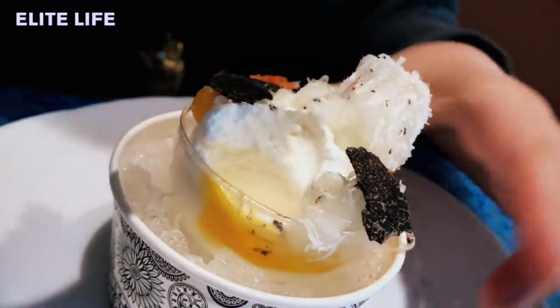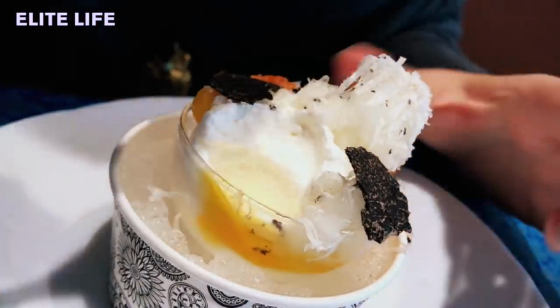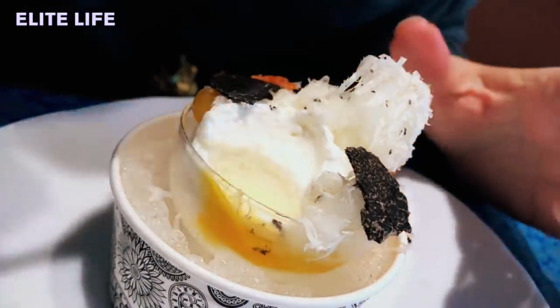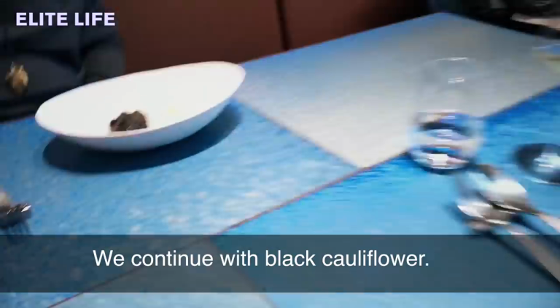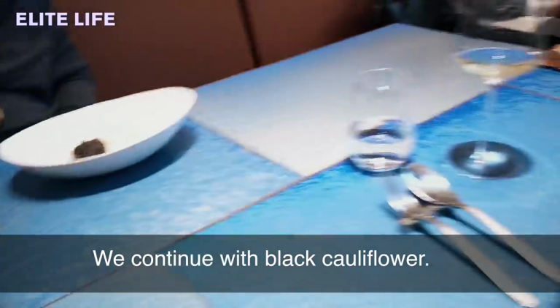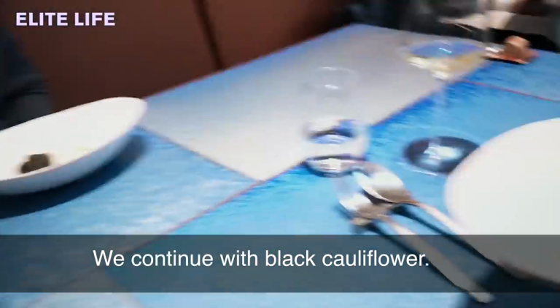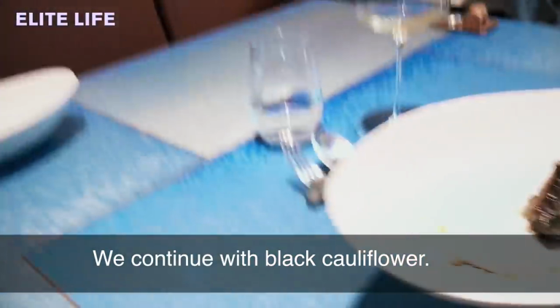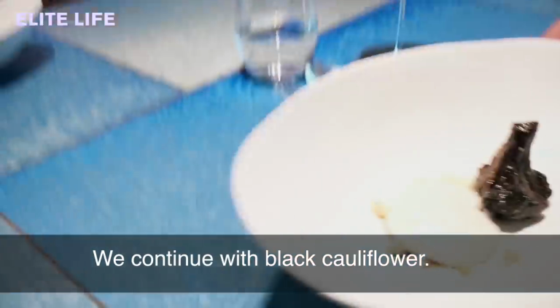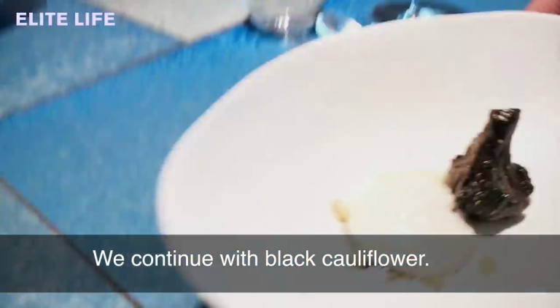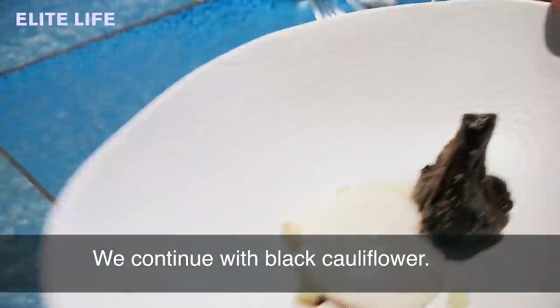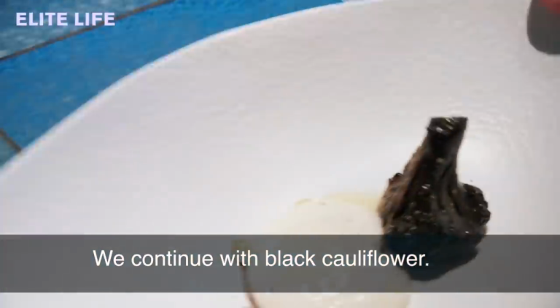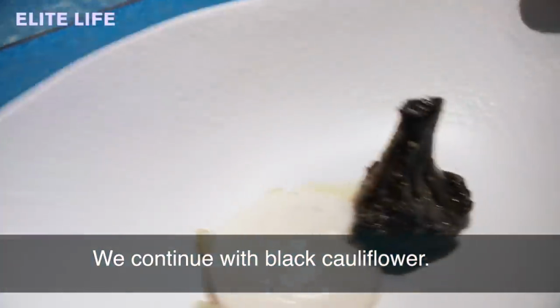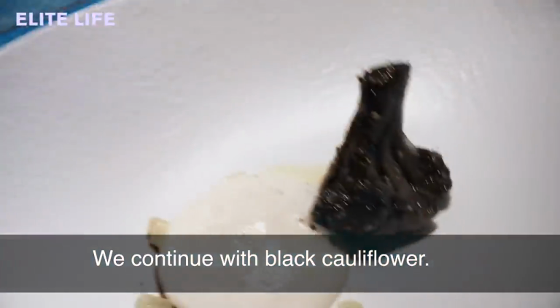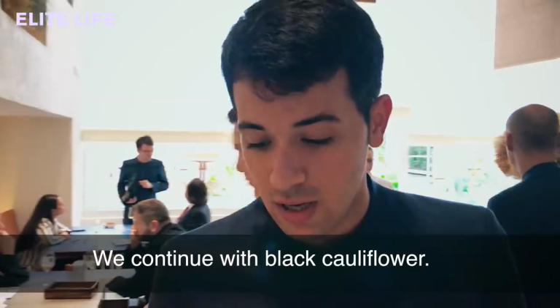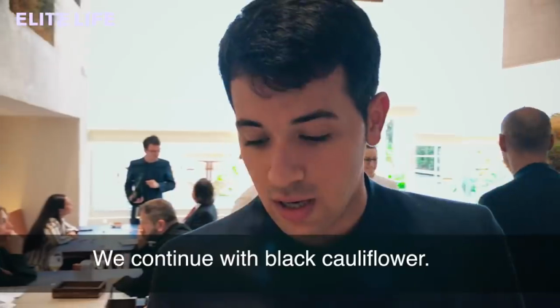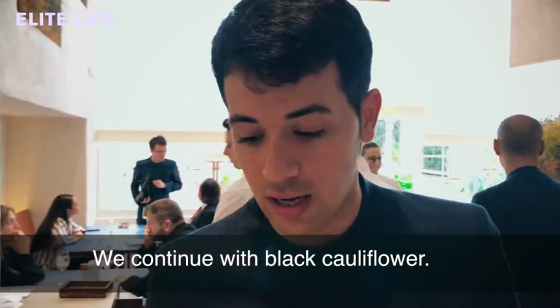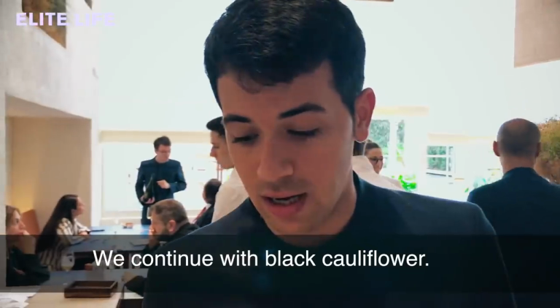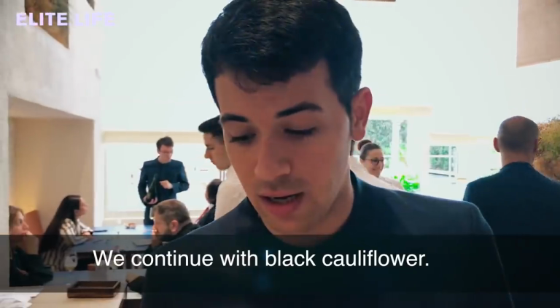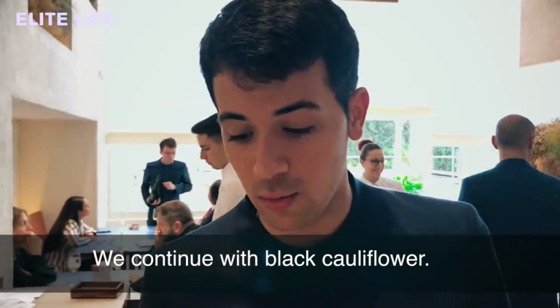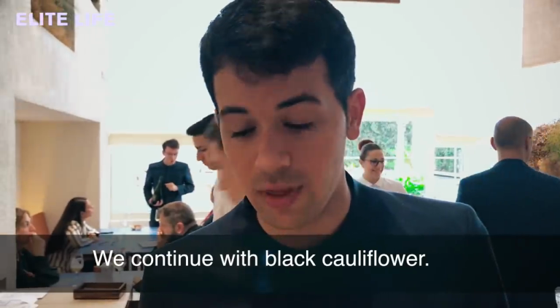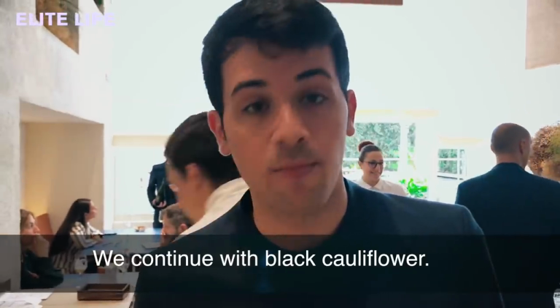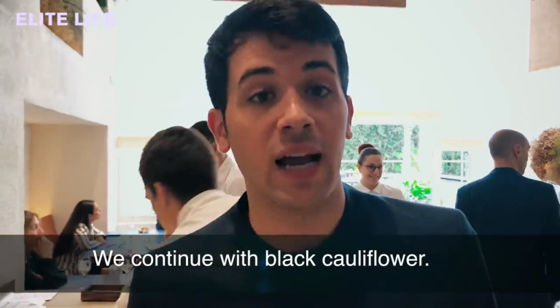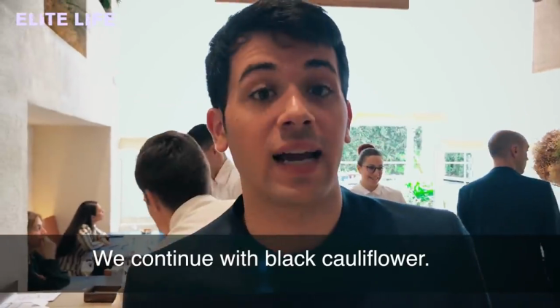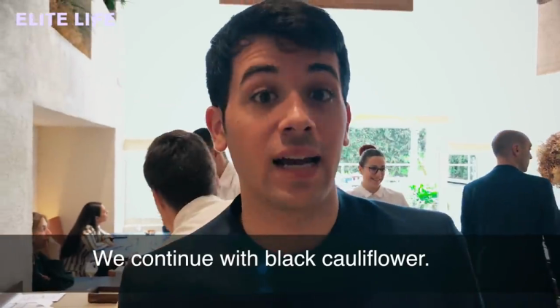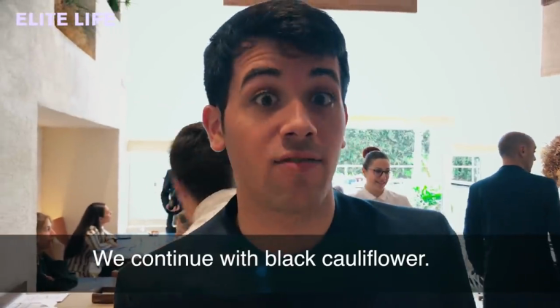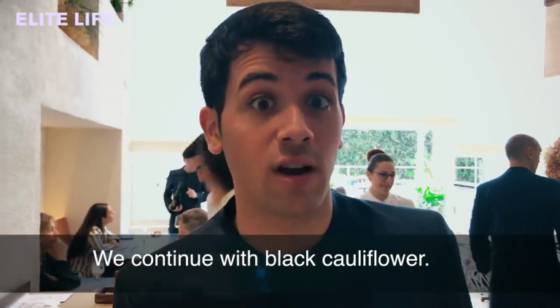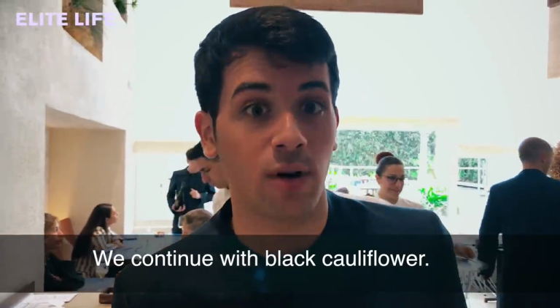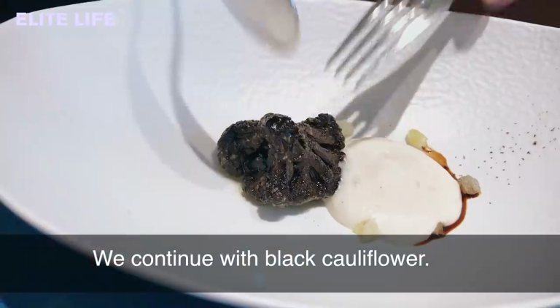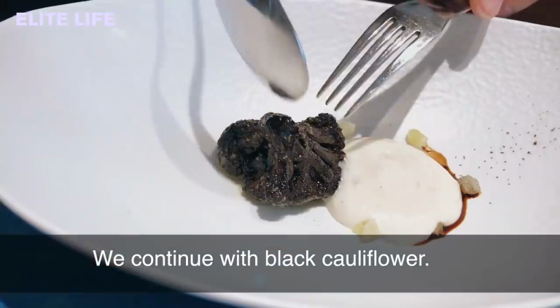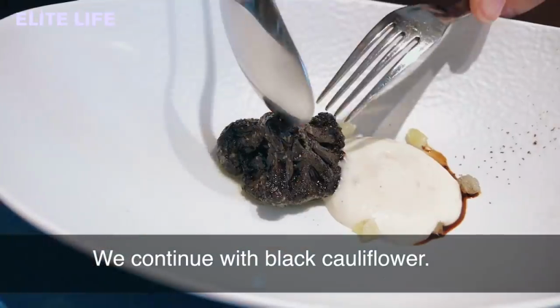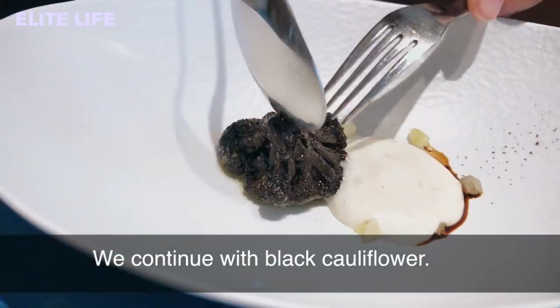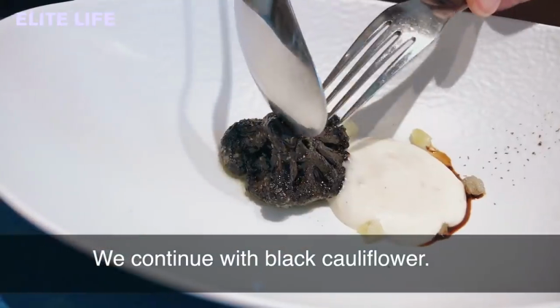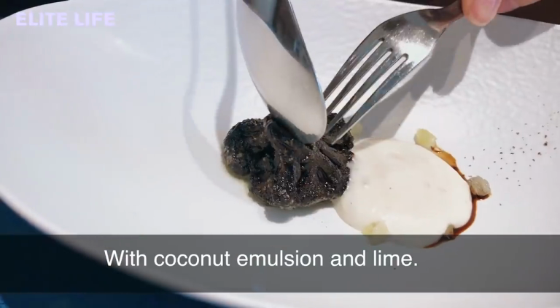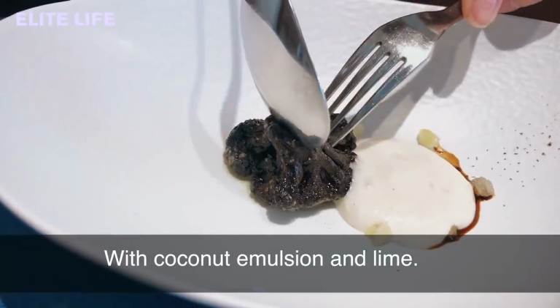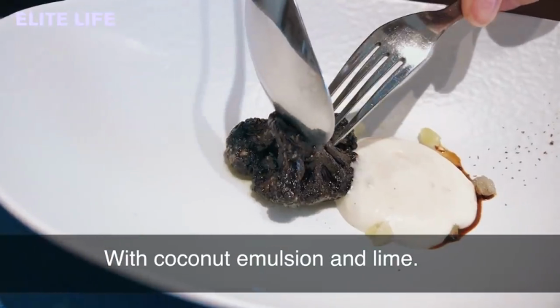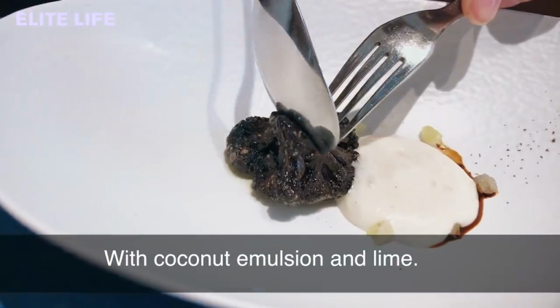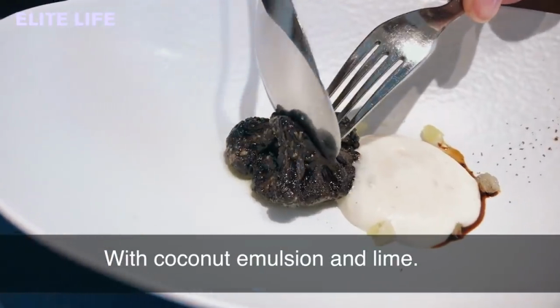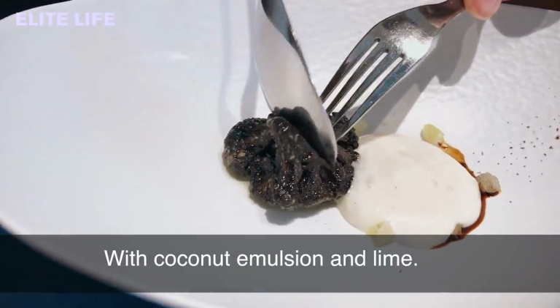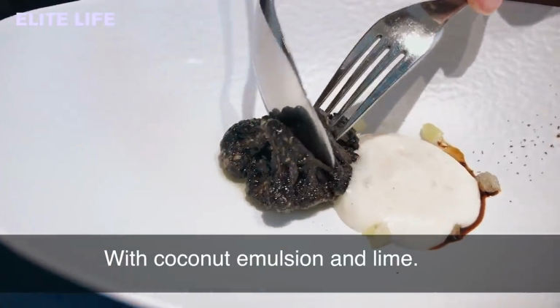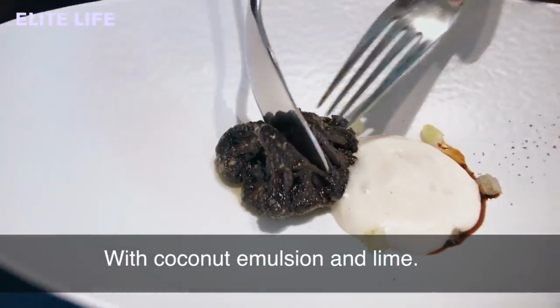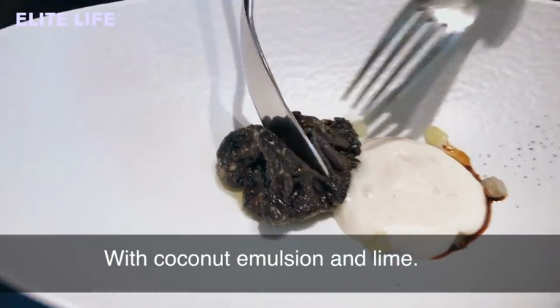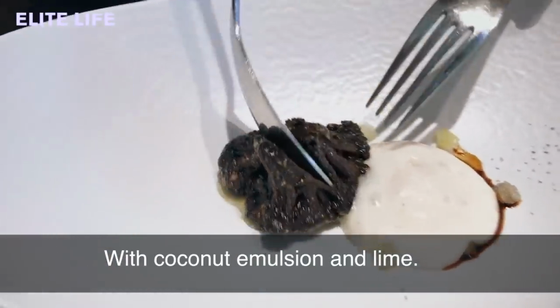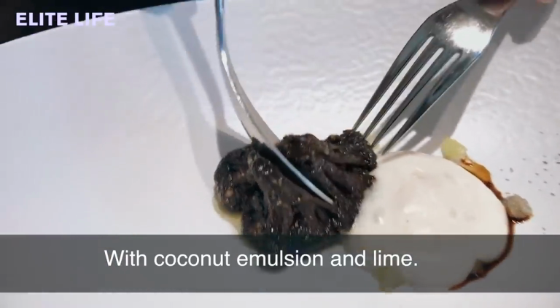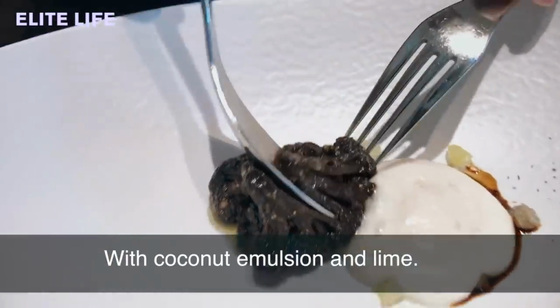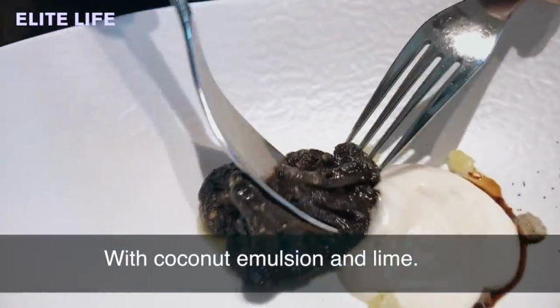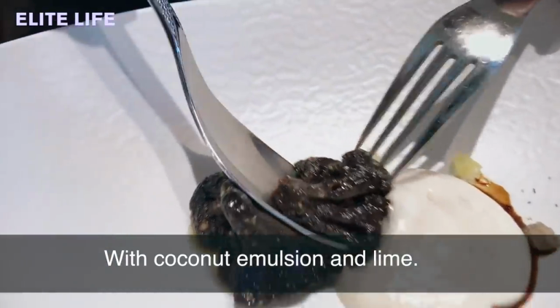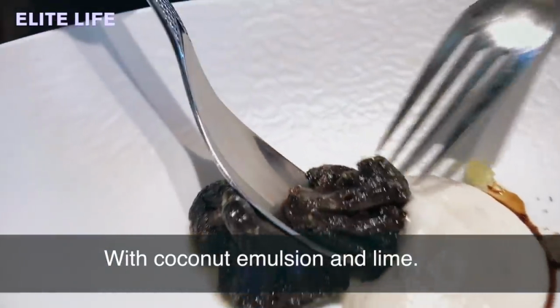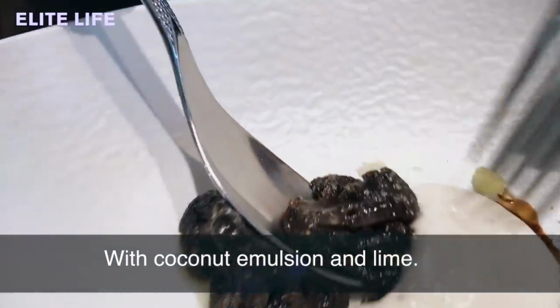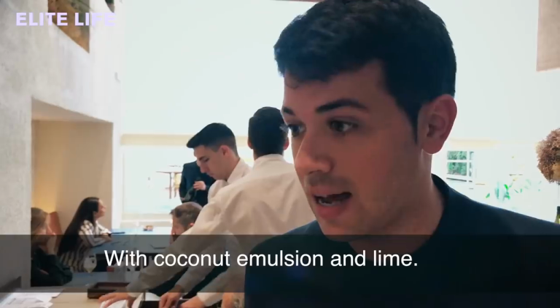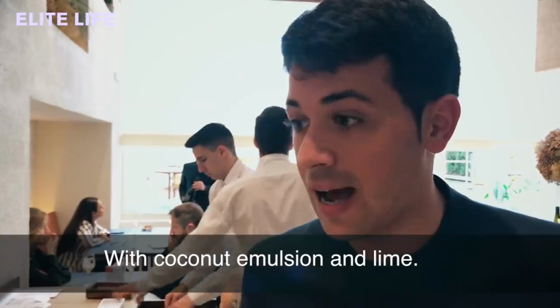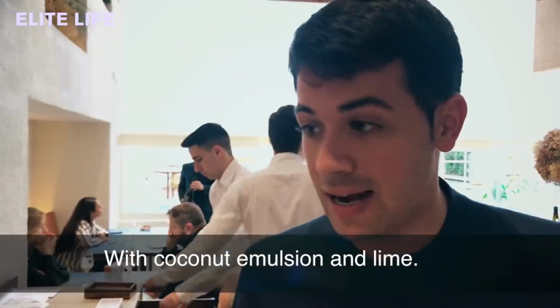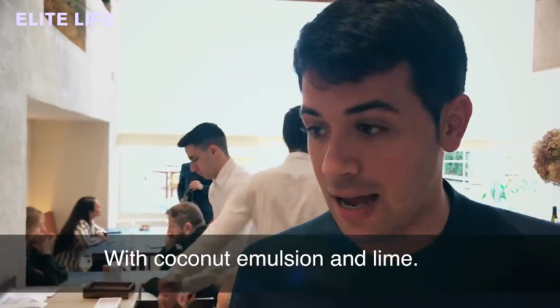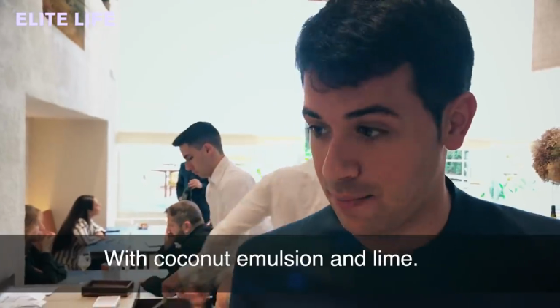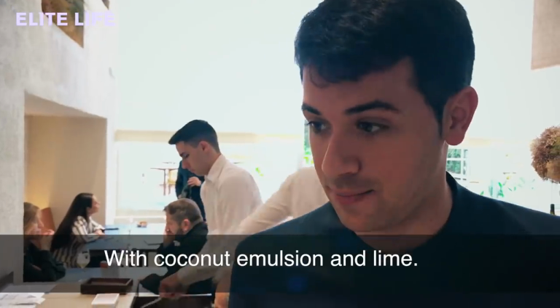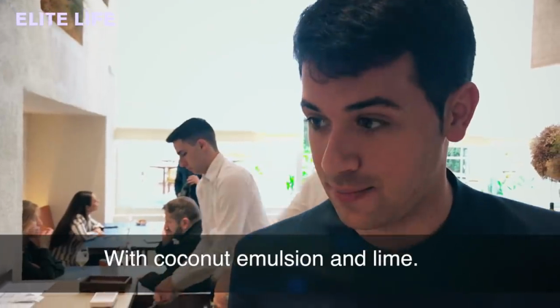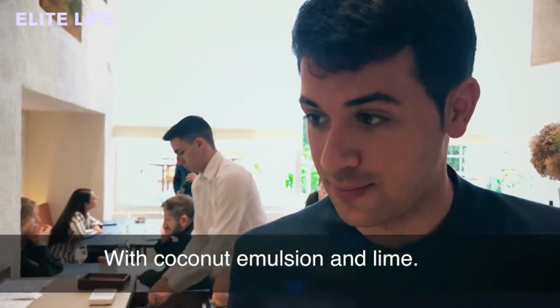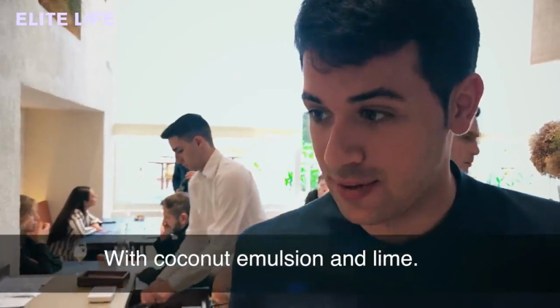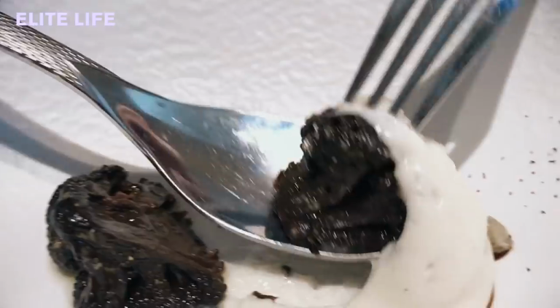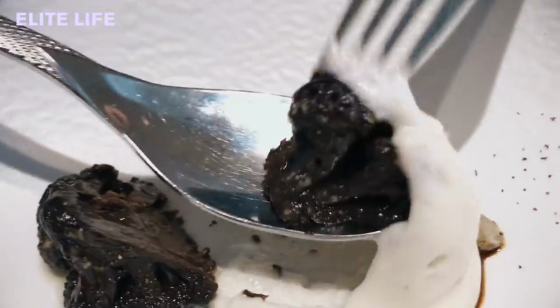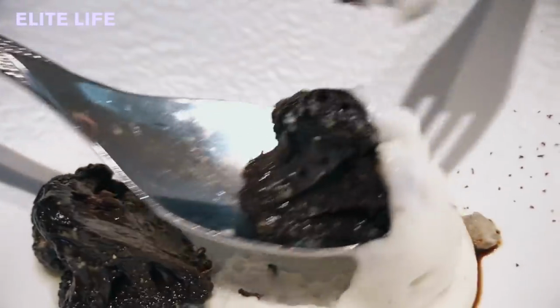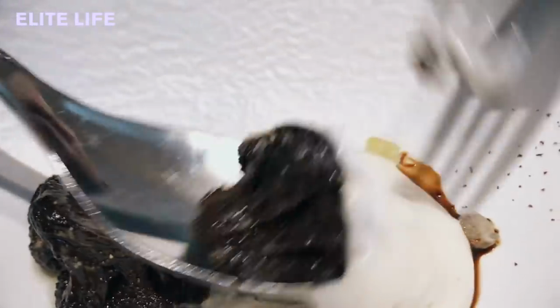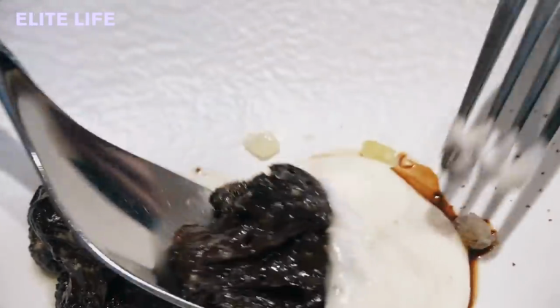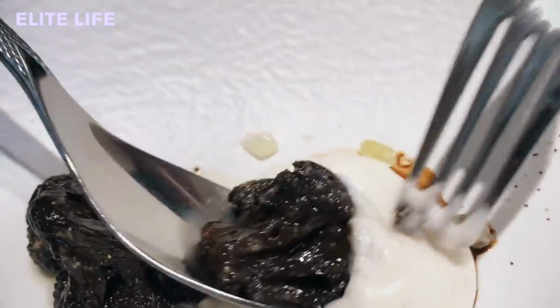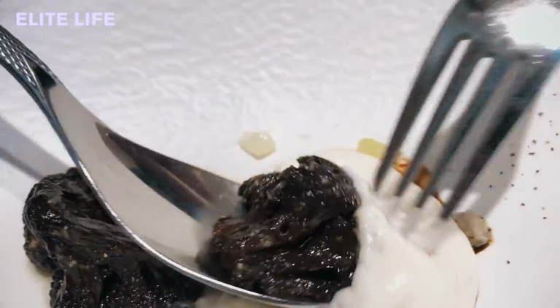Here we continue with the black cauliflower — black cauliflower with coconut bechamel and lime. Enjoy.